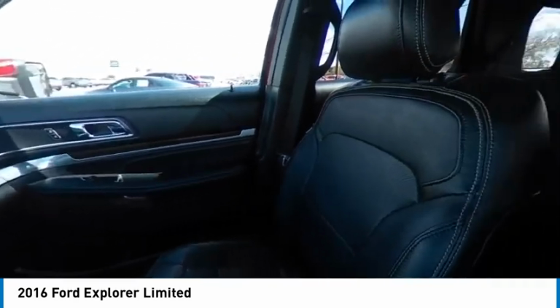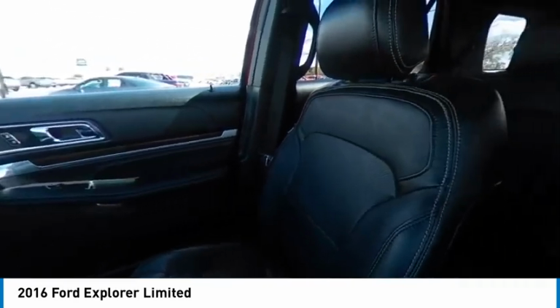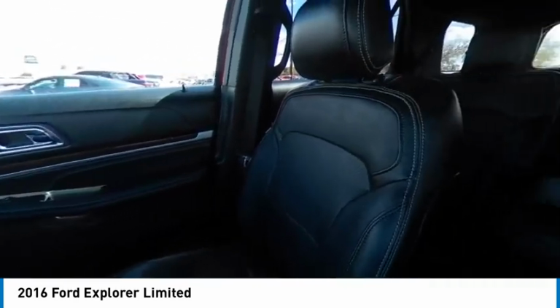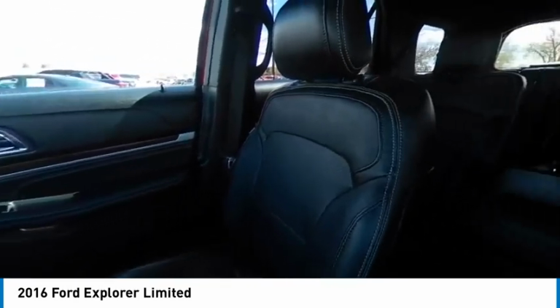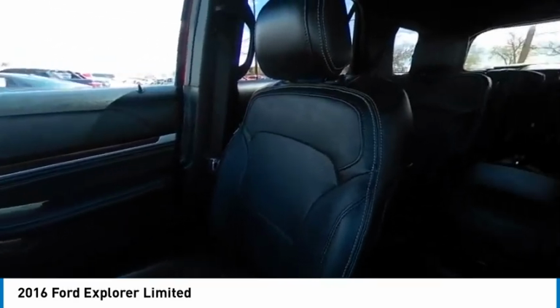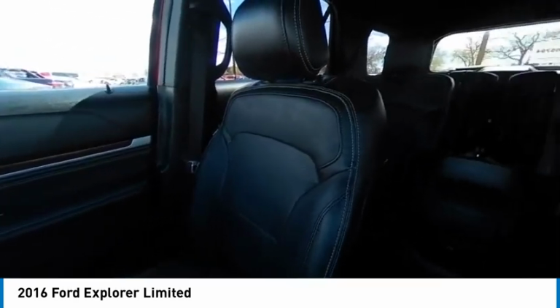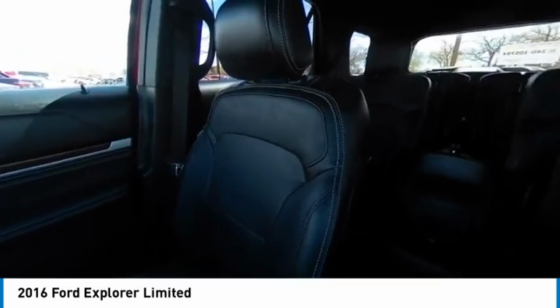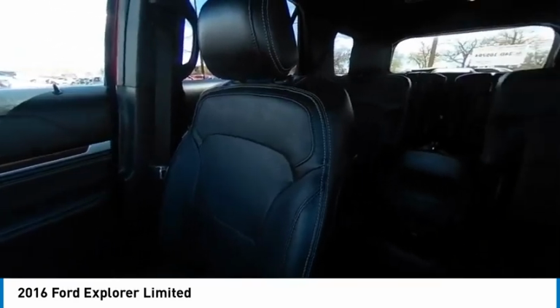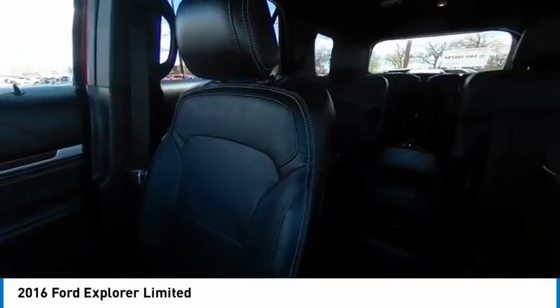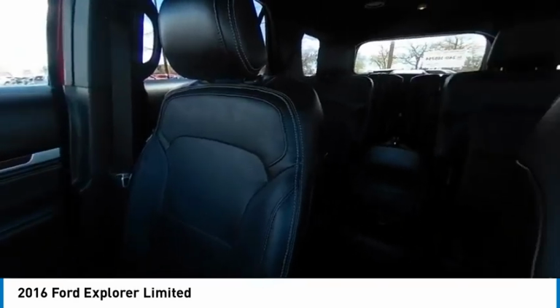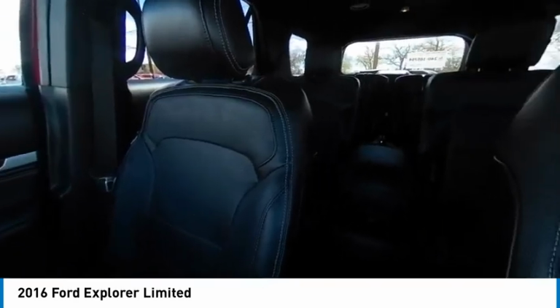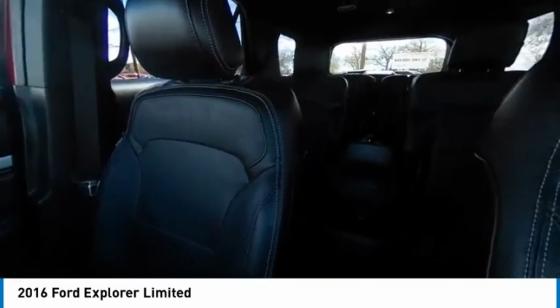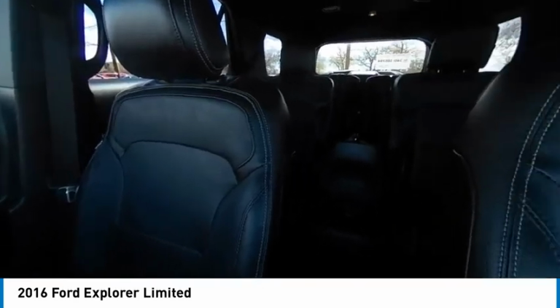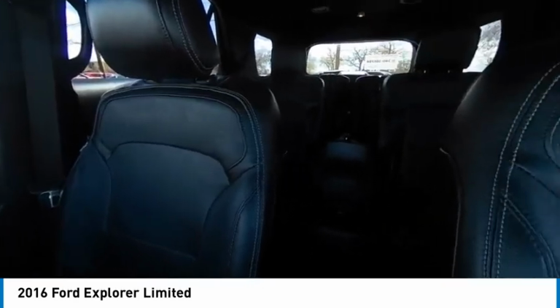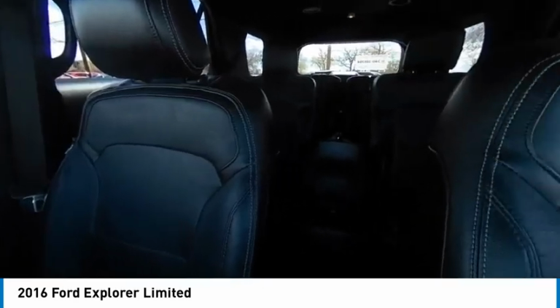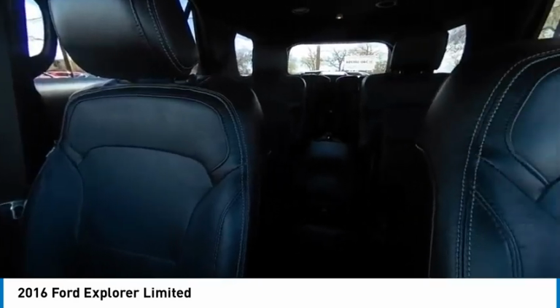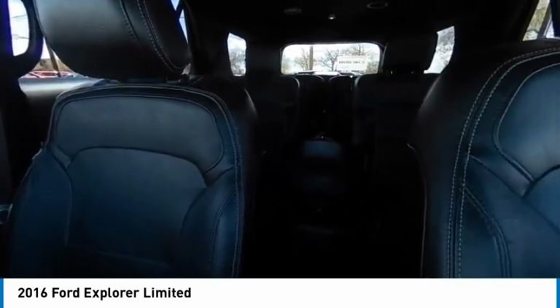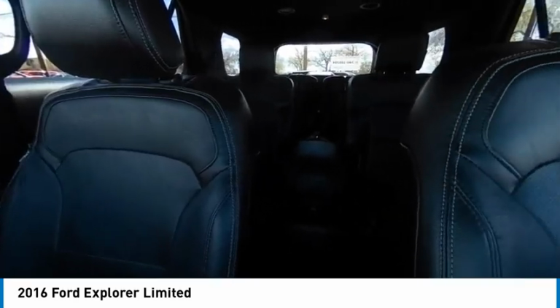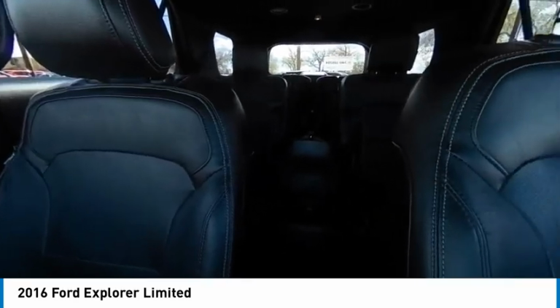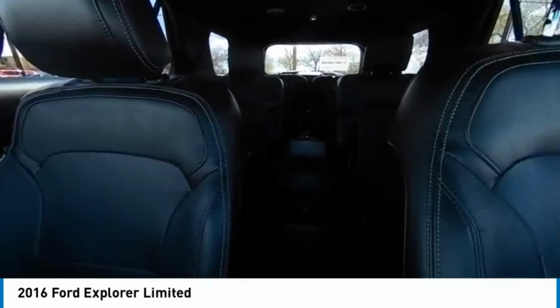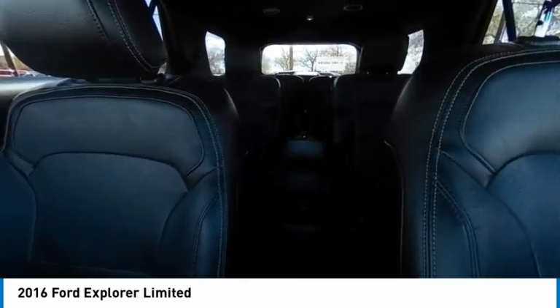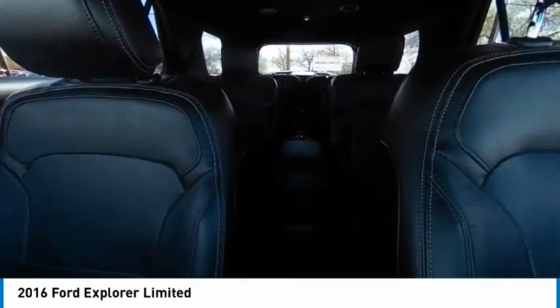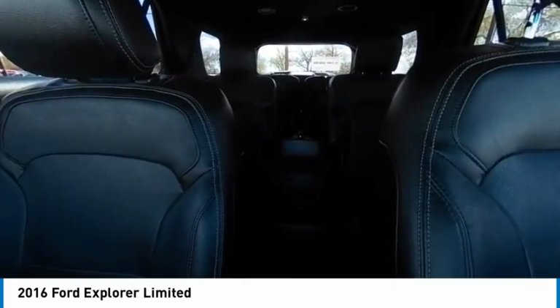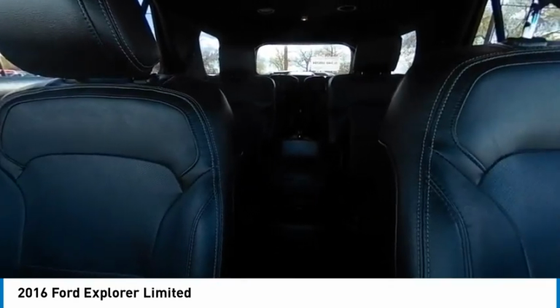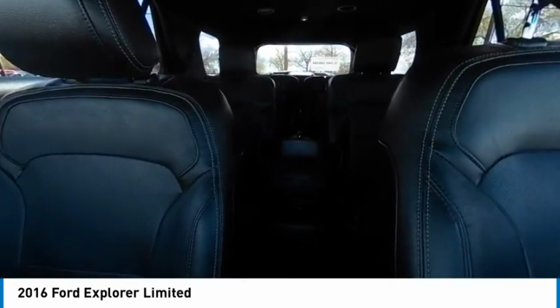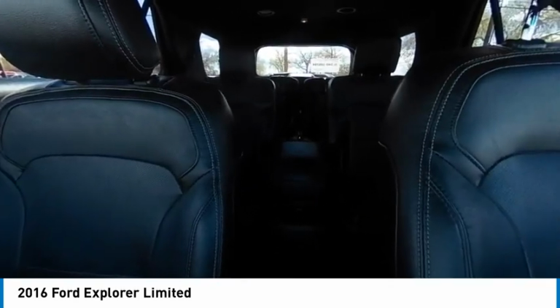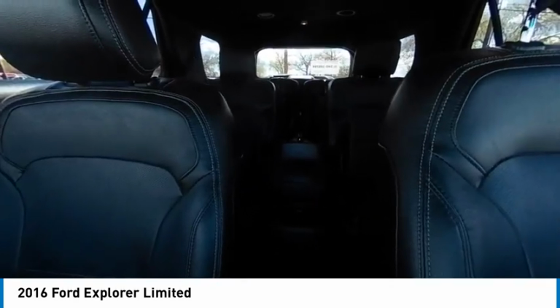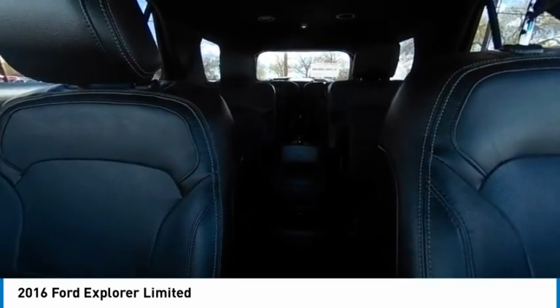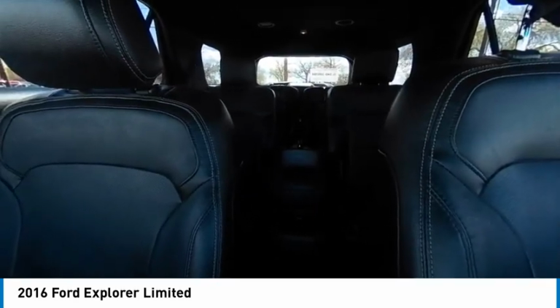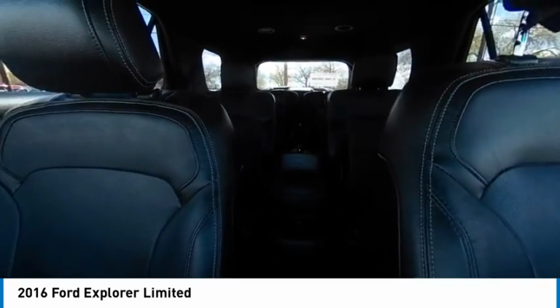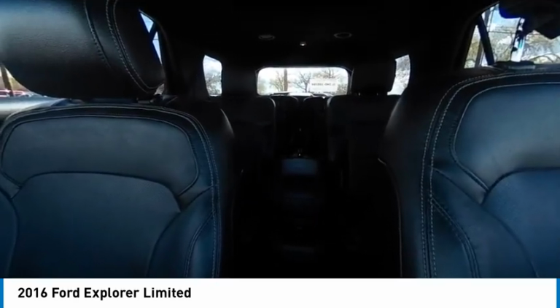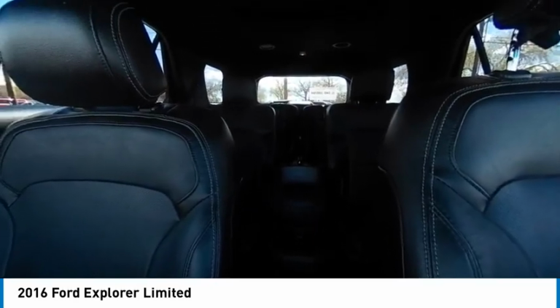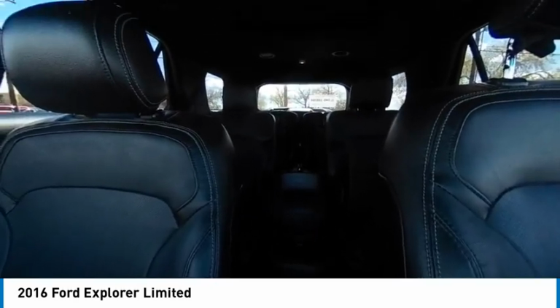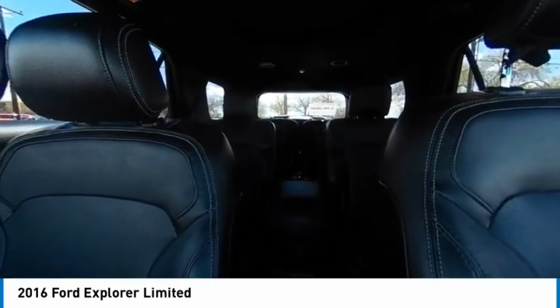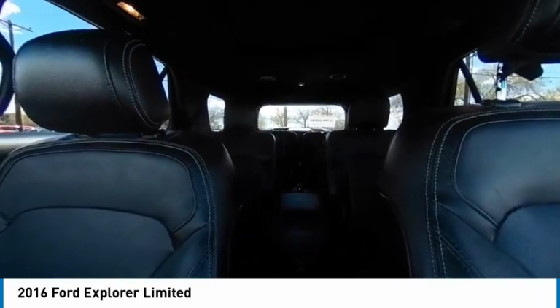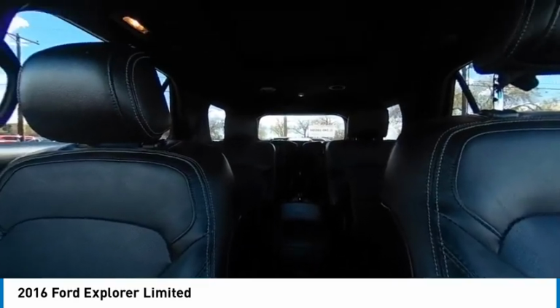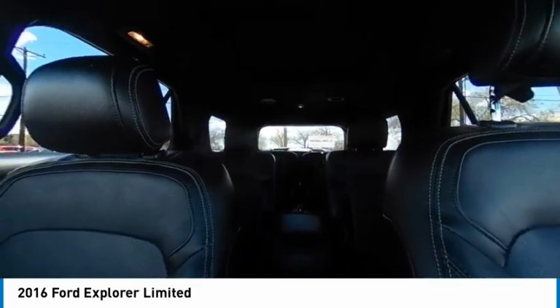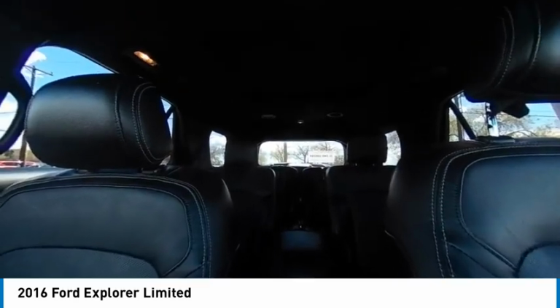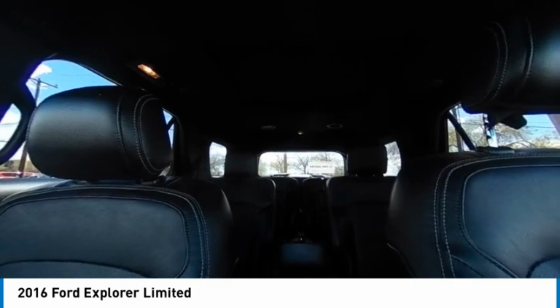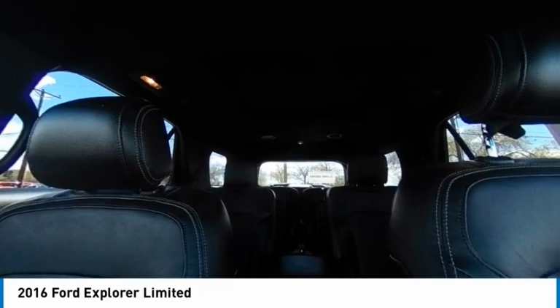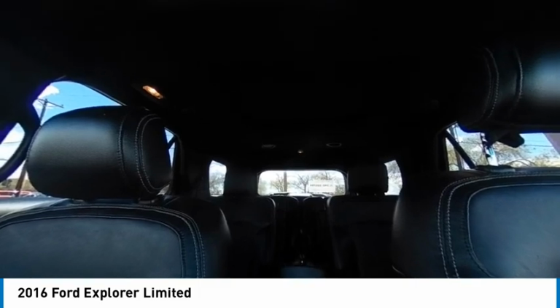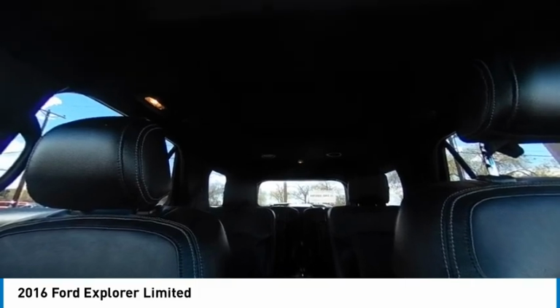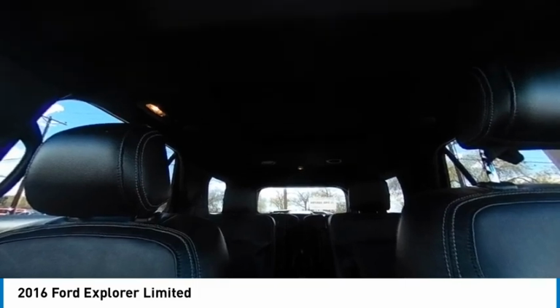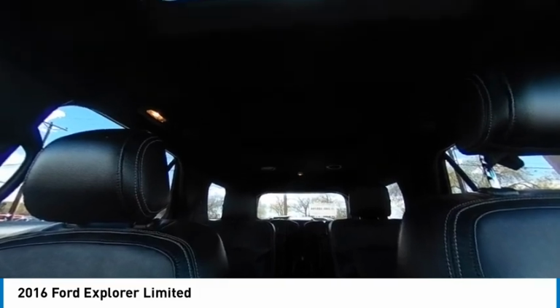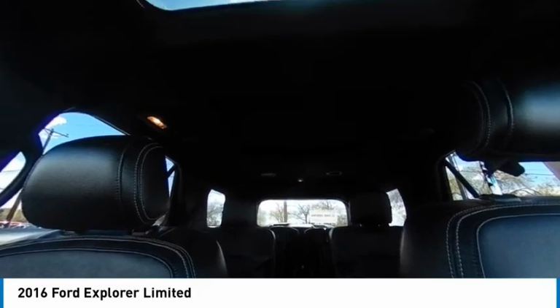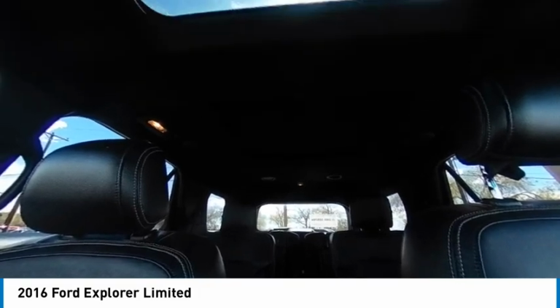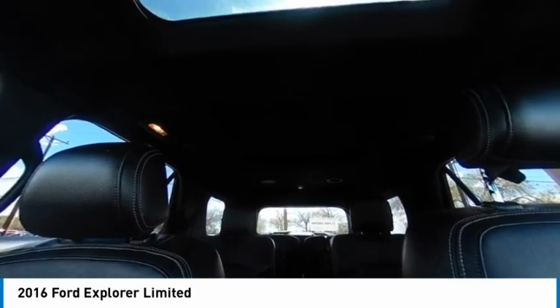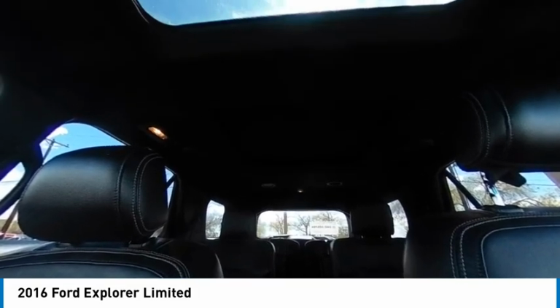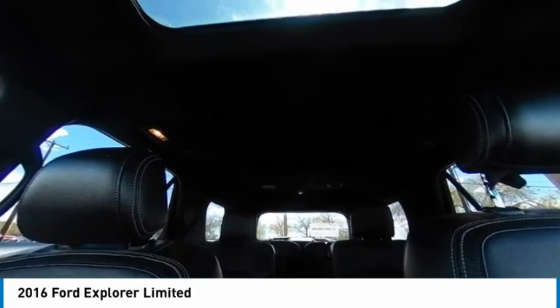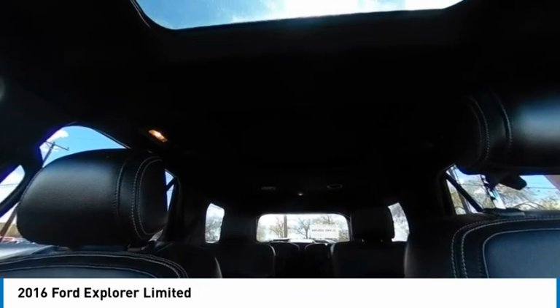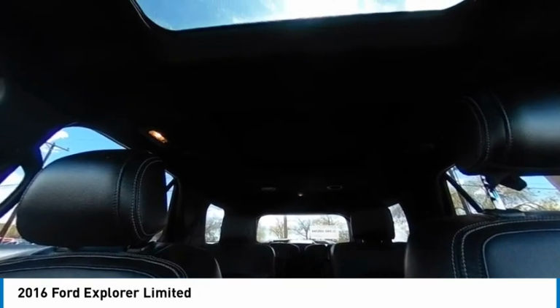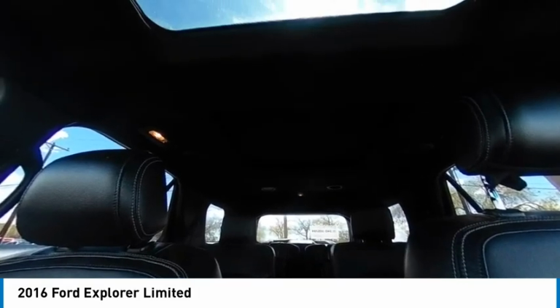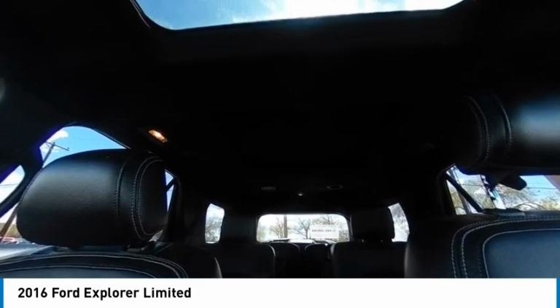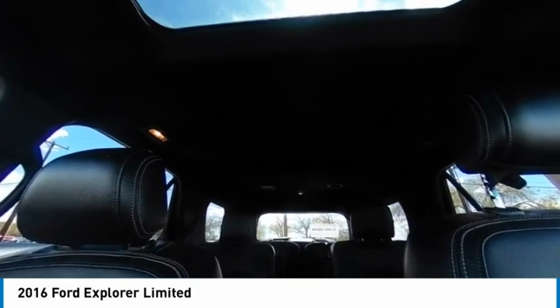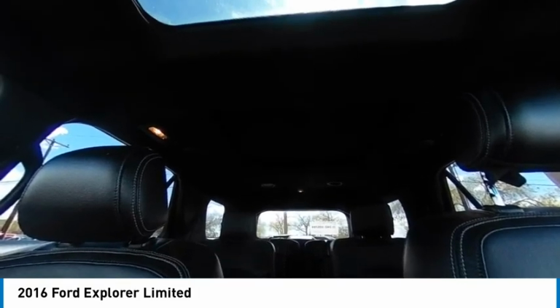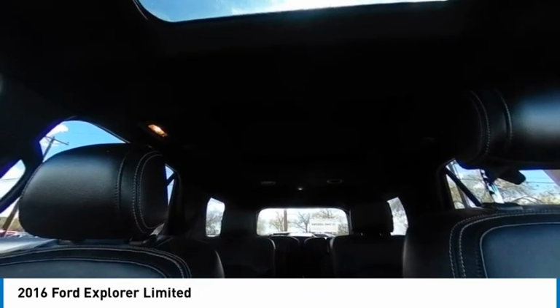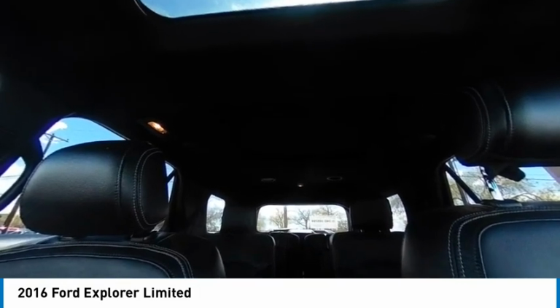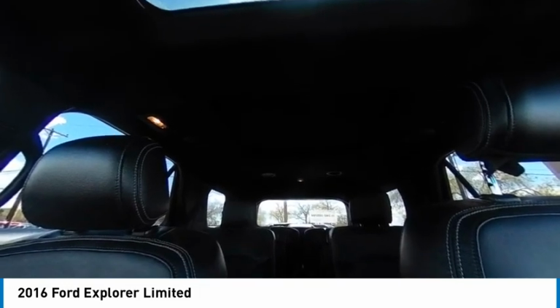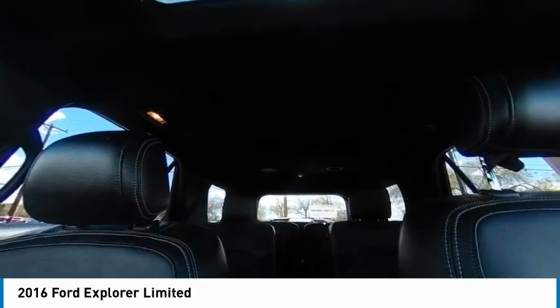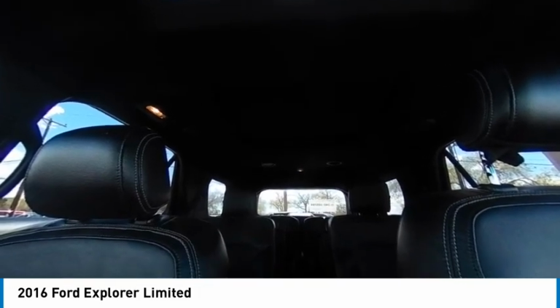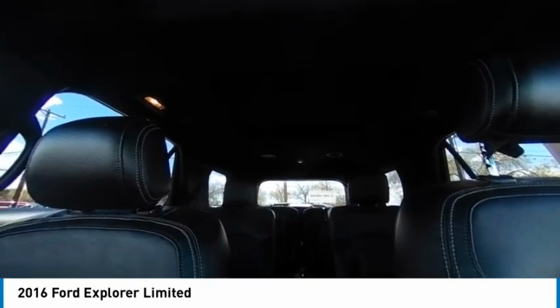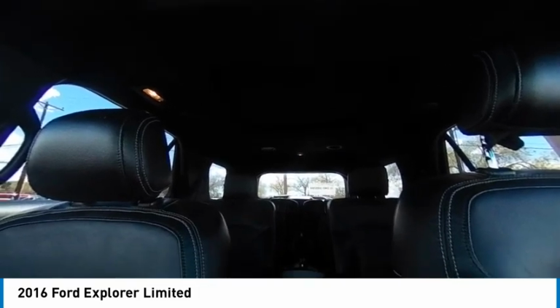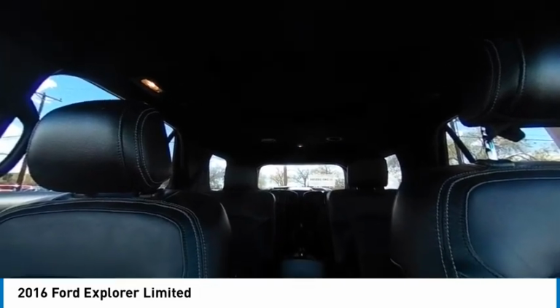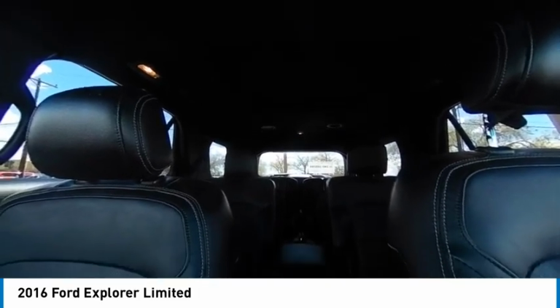Brake assist. This isn't just a vehicle, it's an experience. So stop in for a test drive today.